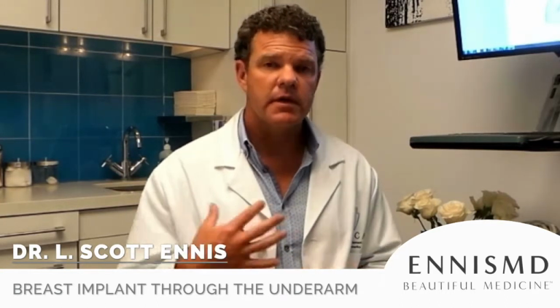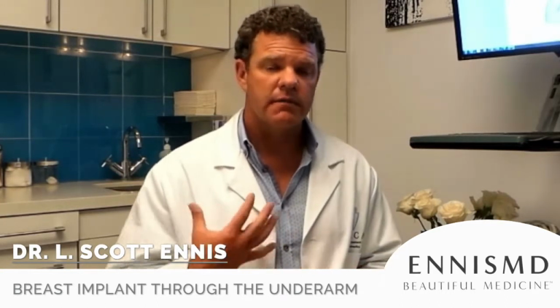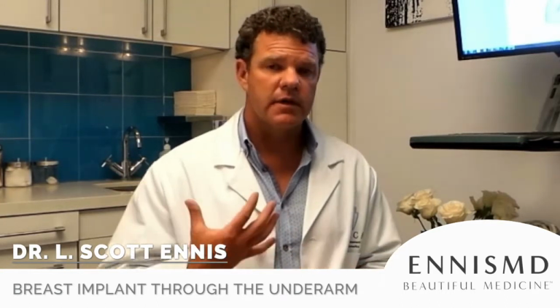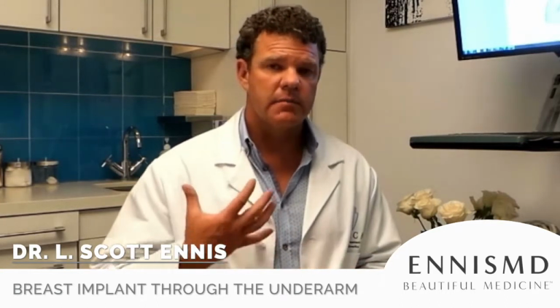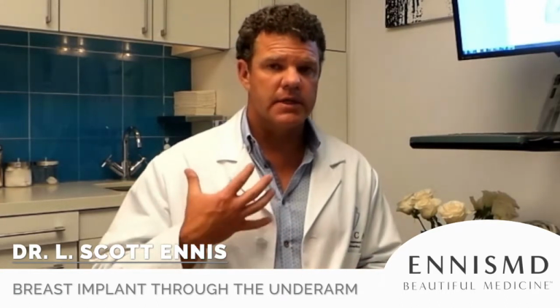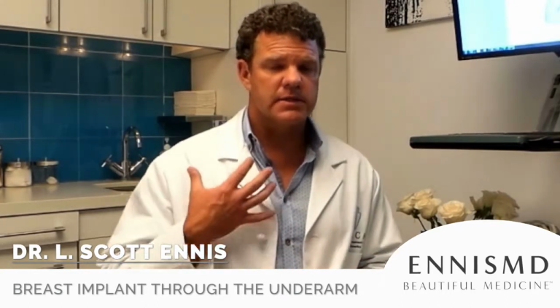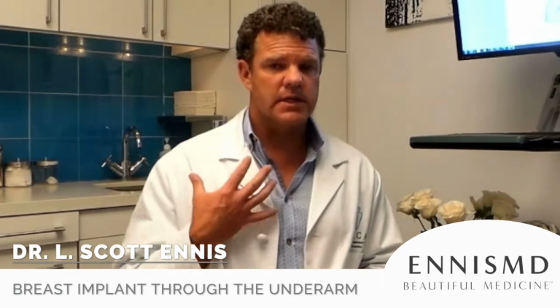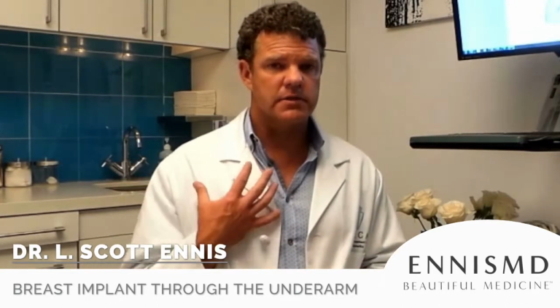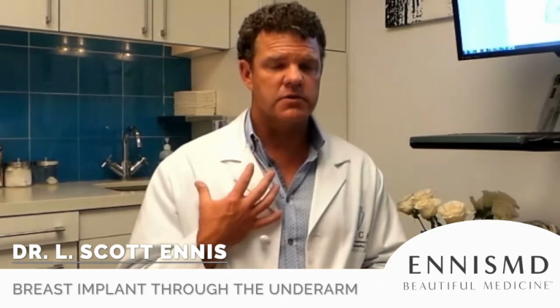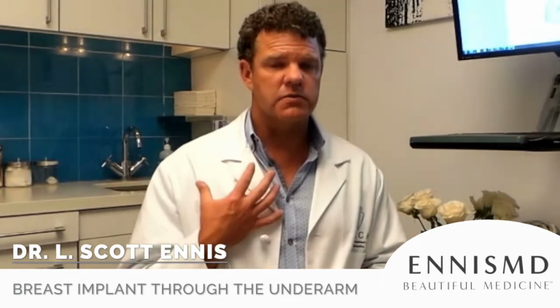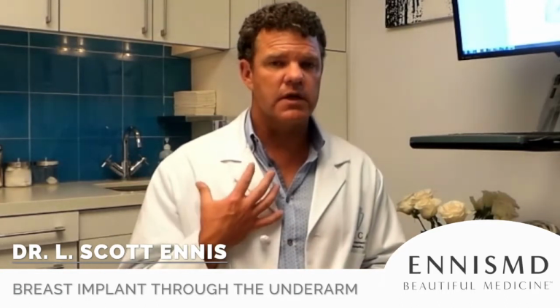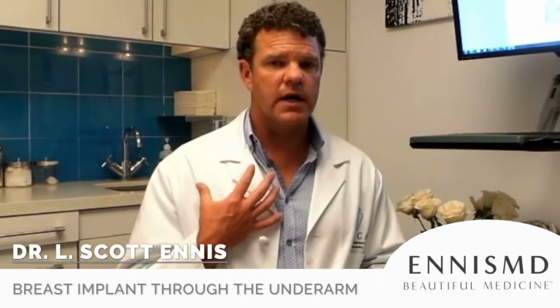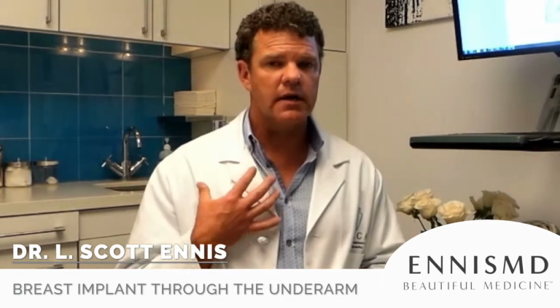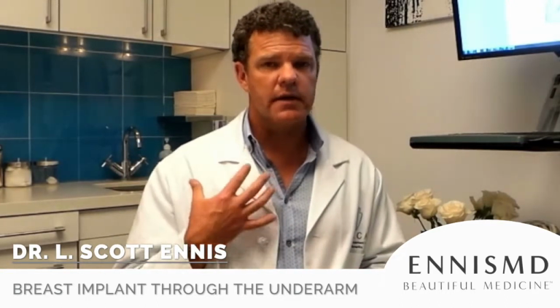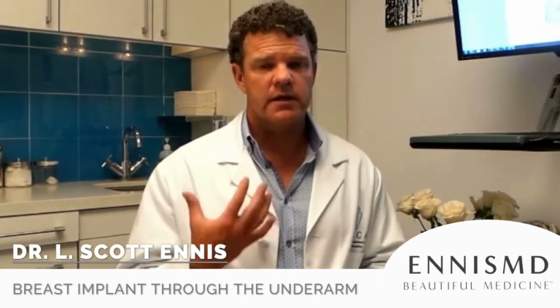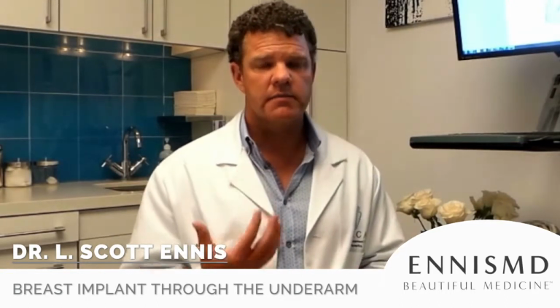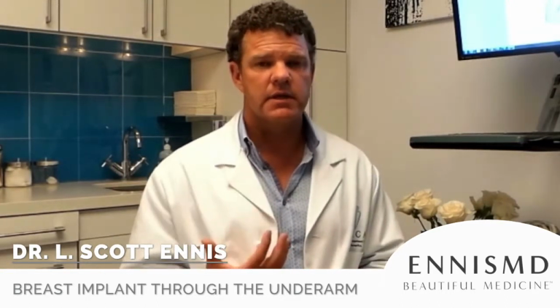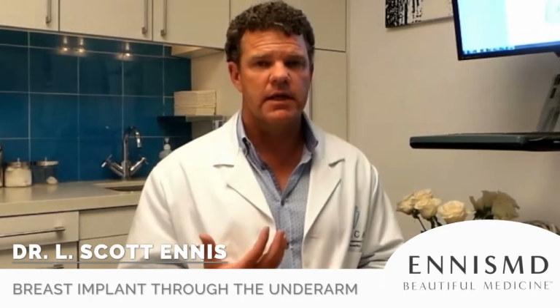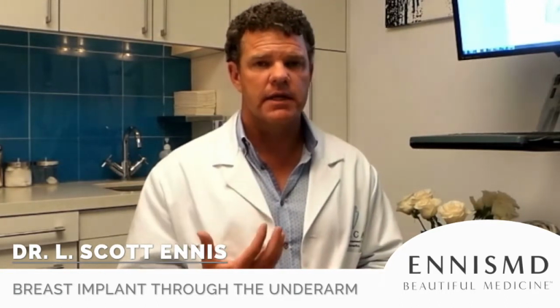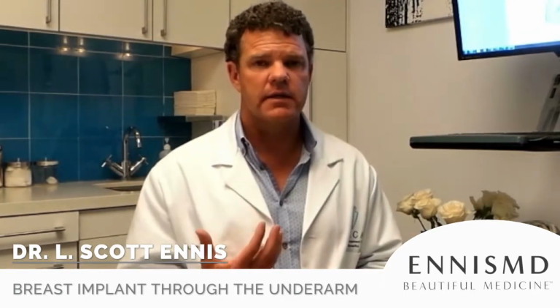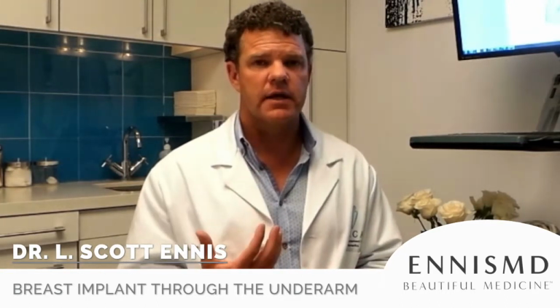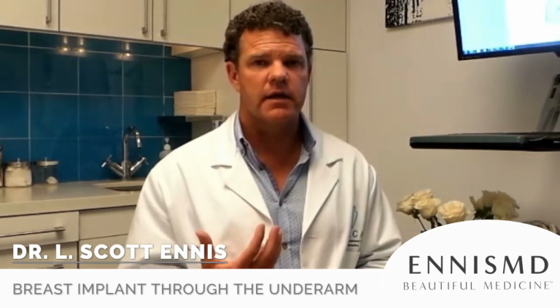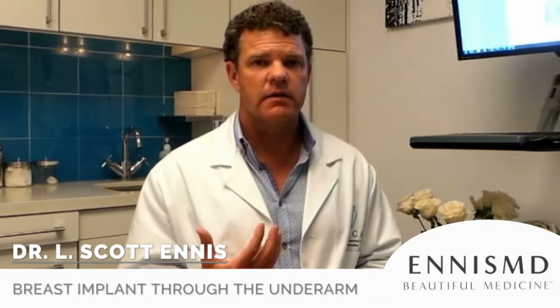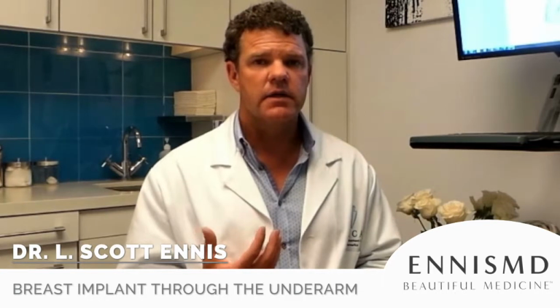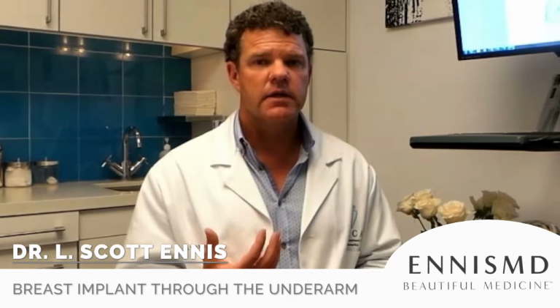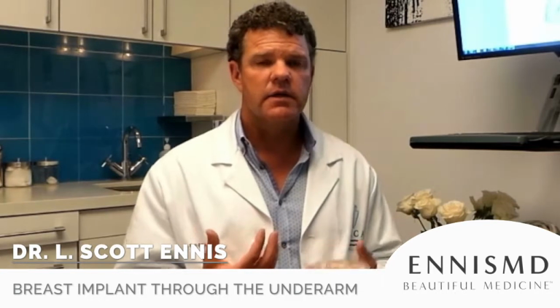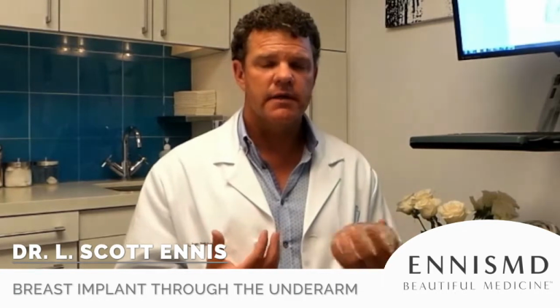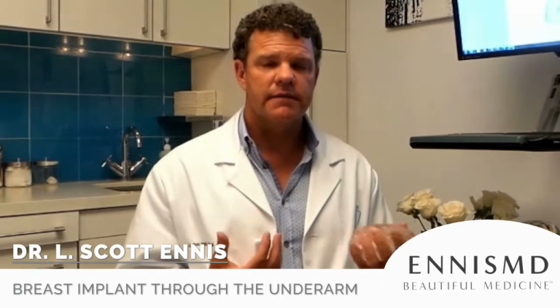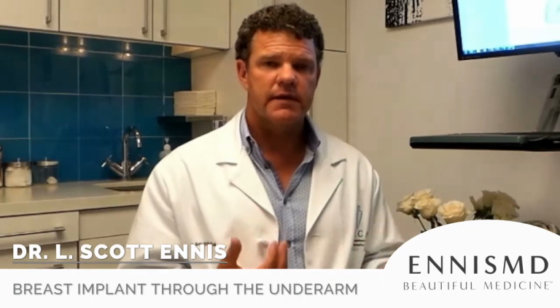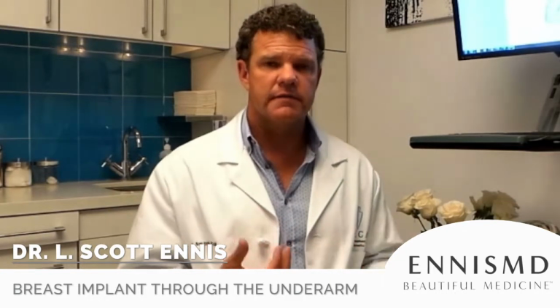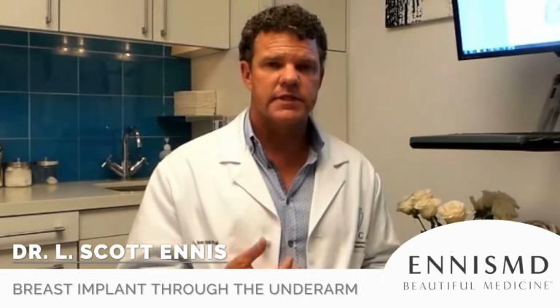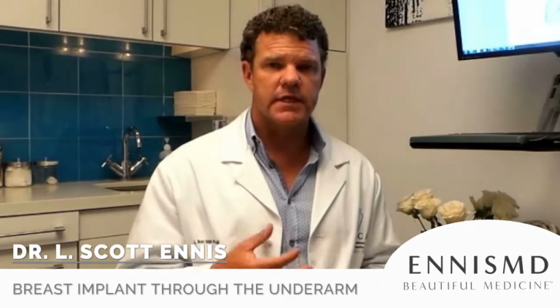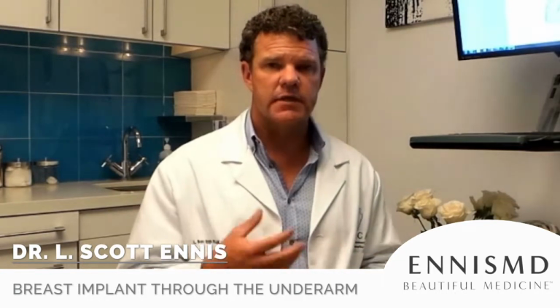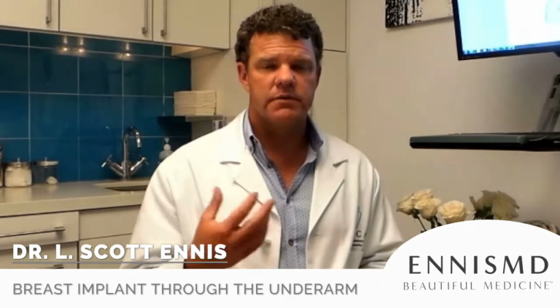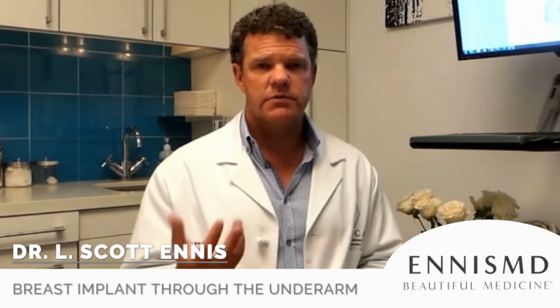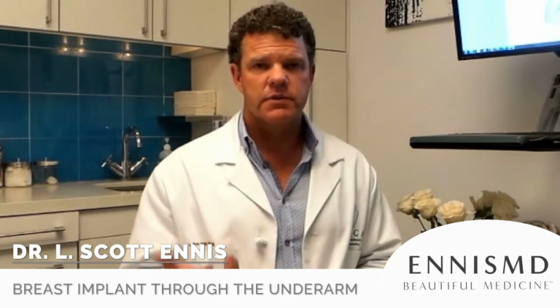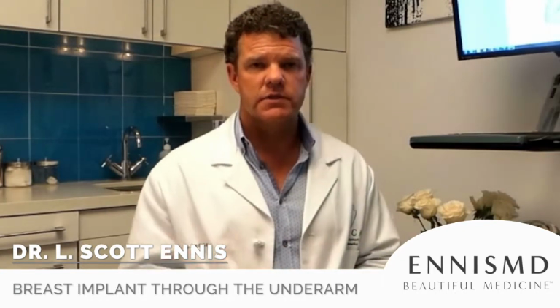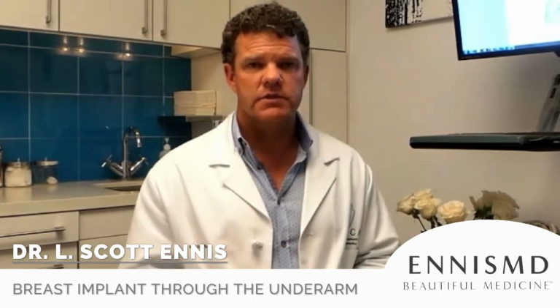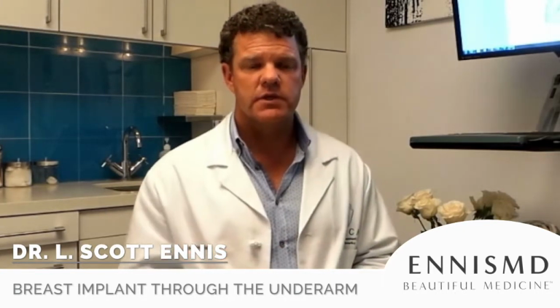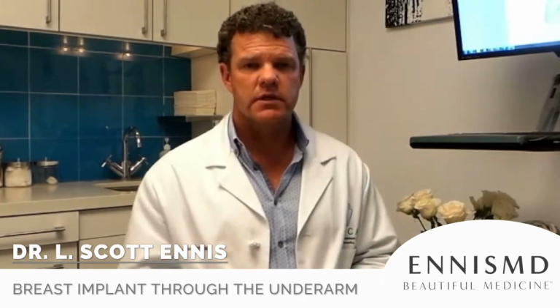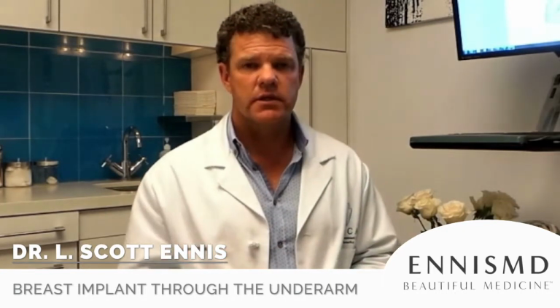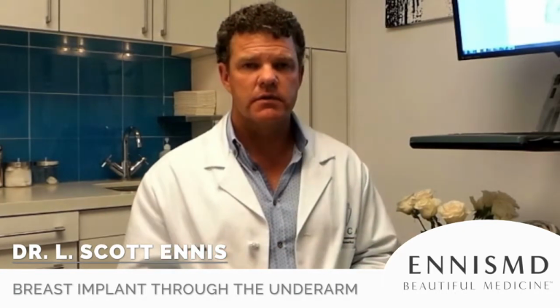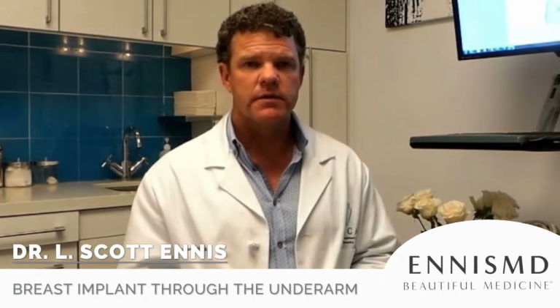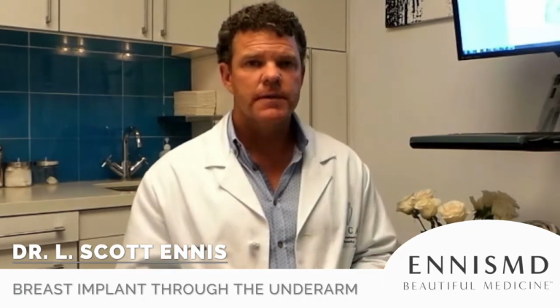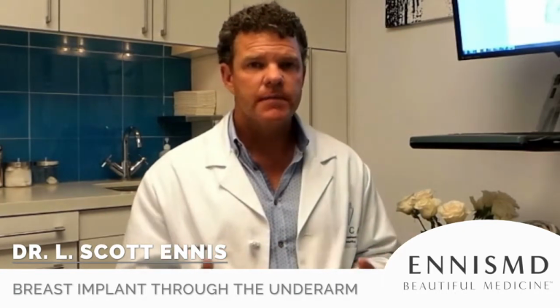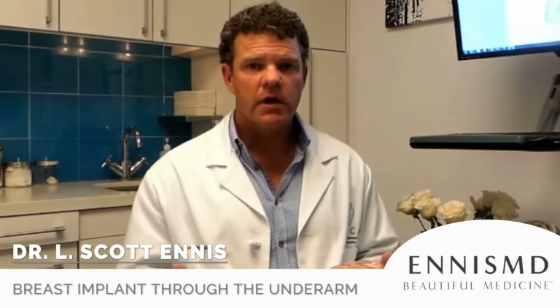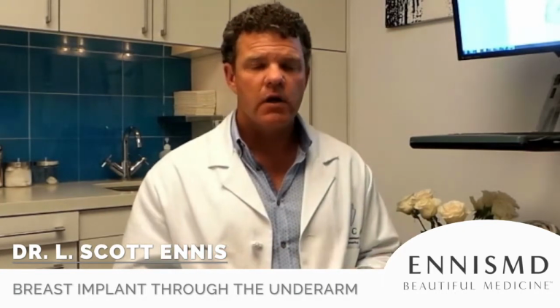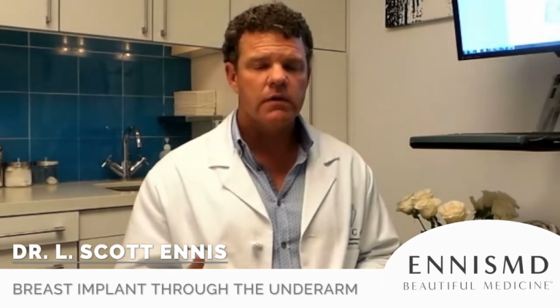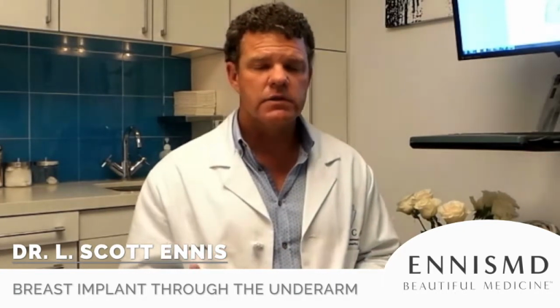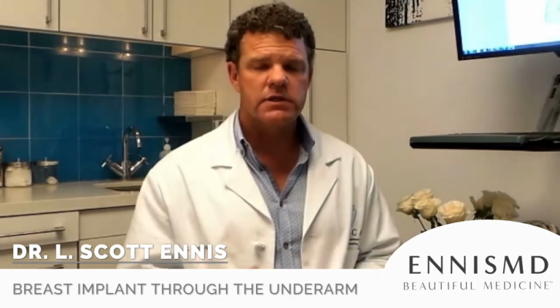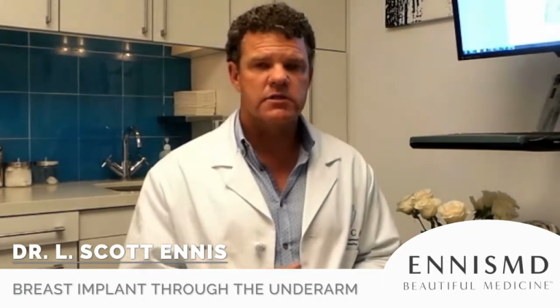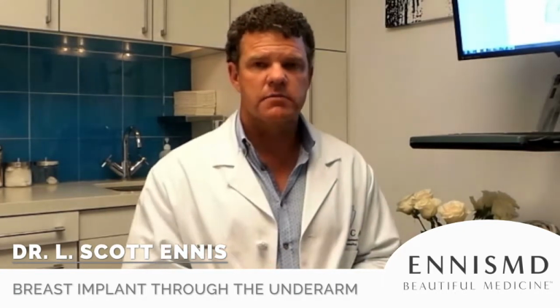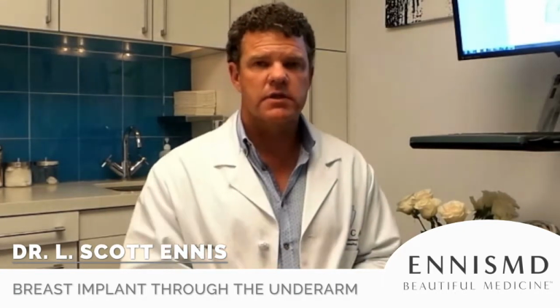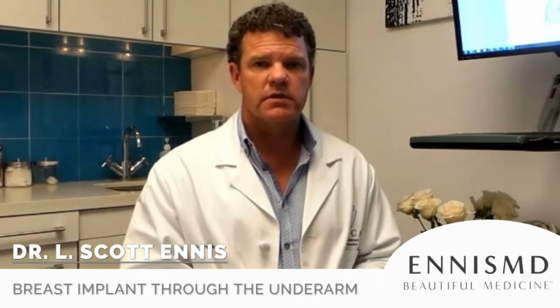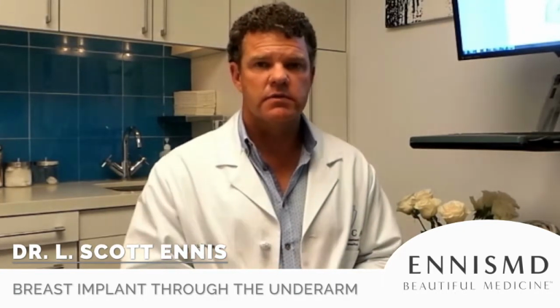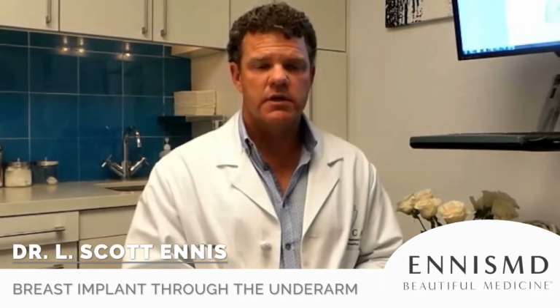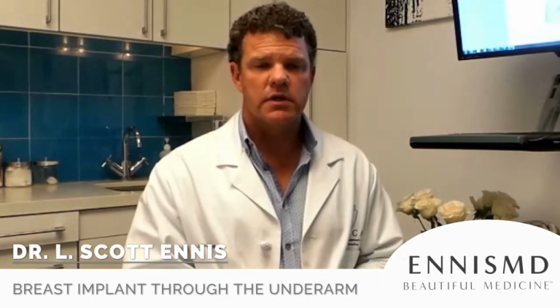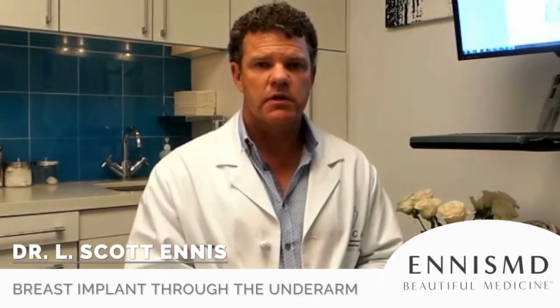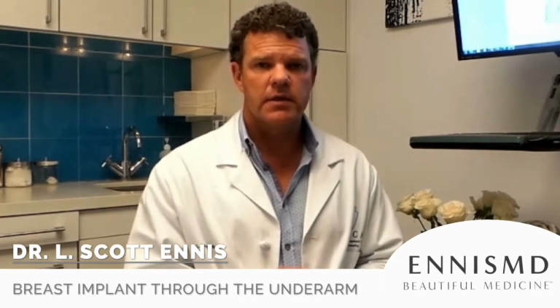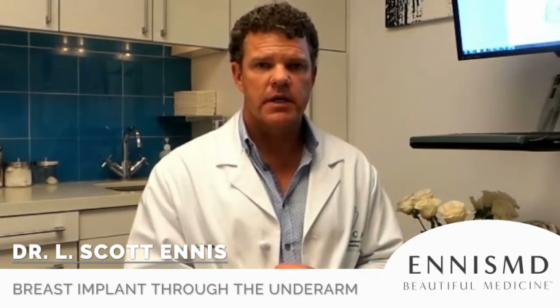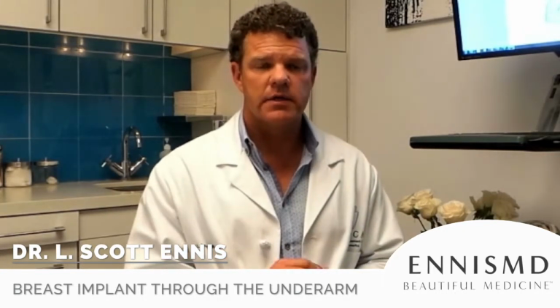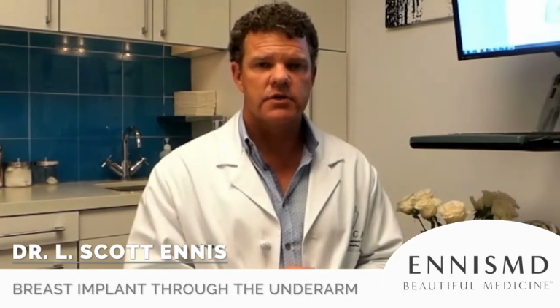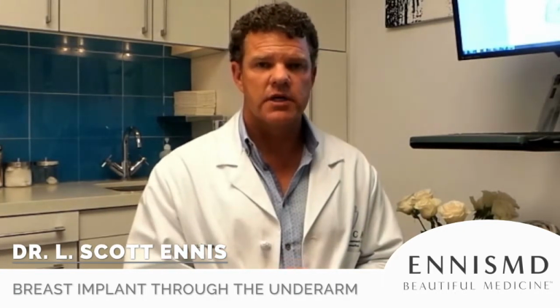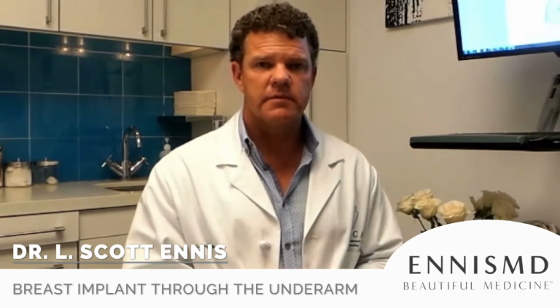If an implant is sitting too high, that can be let down. If you have saline and want to switch to silicone, all those things can be done through the underarm without any trouble.